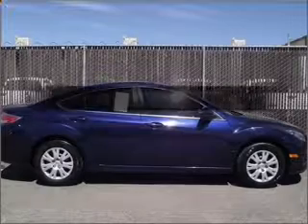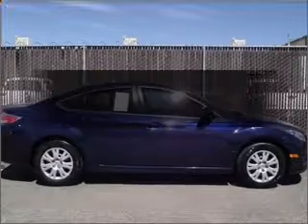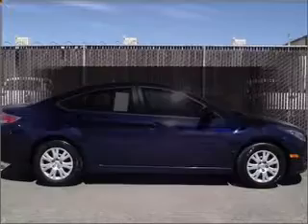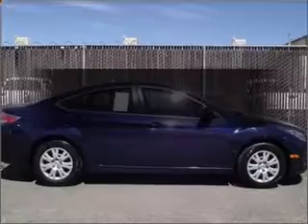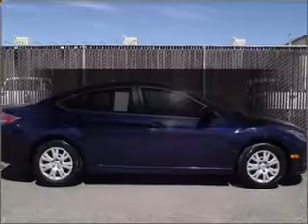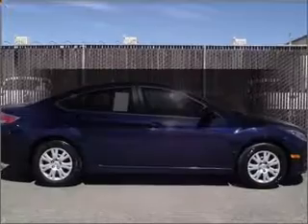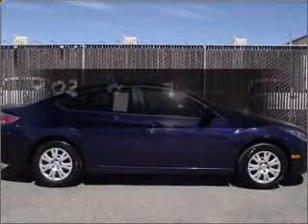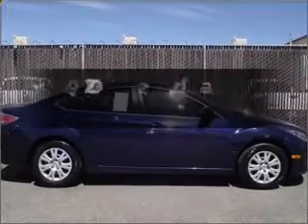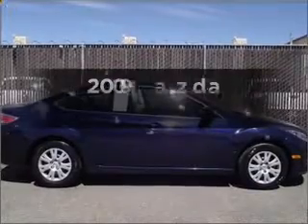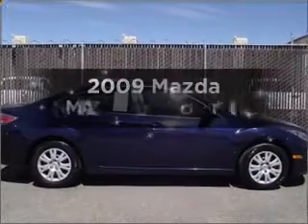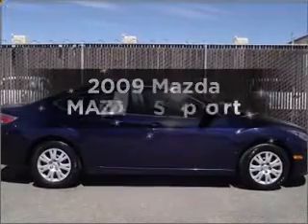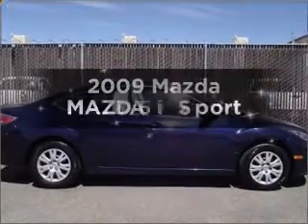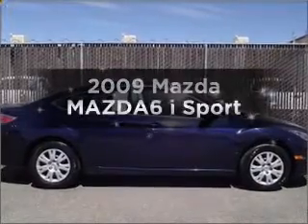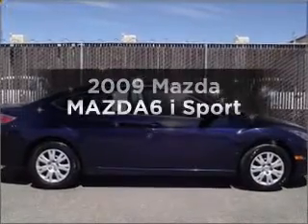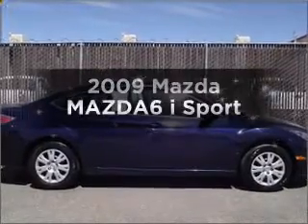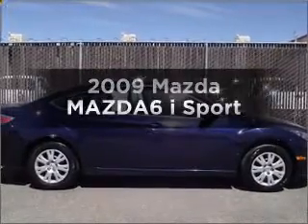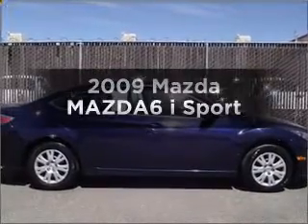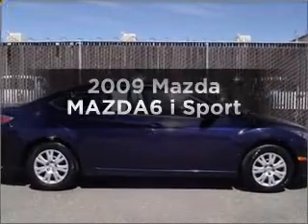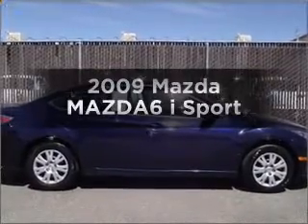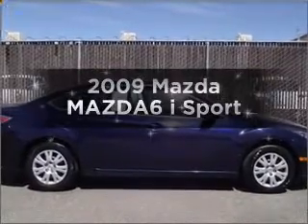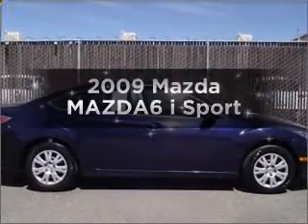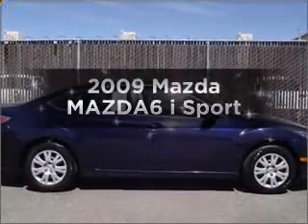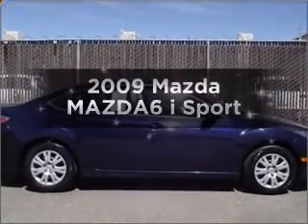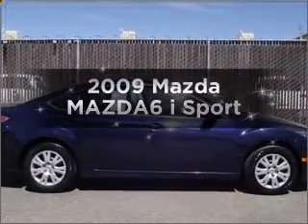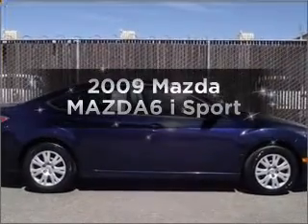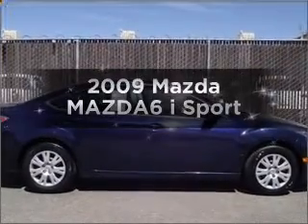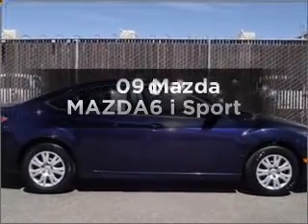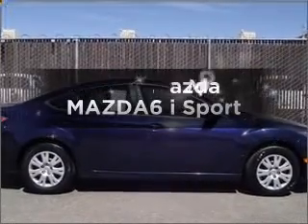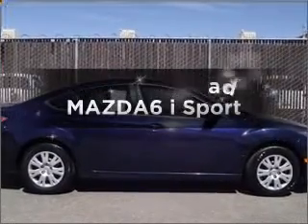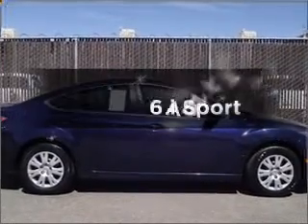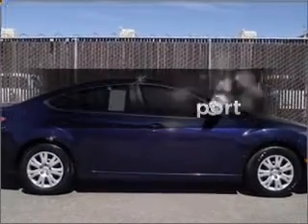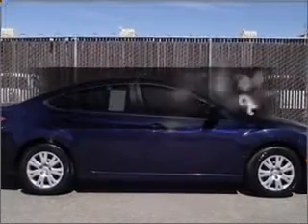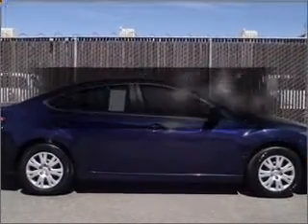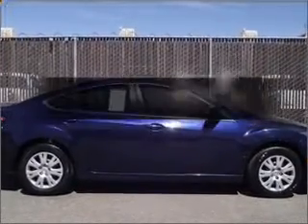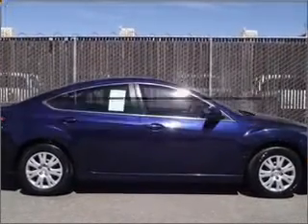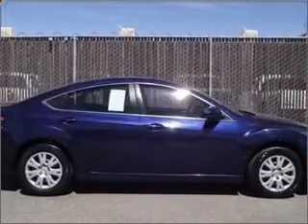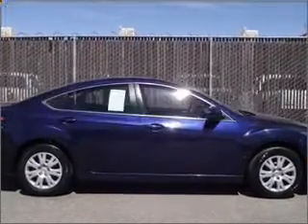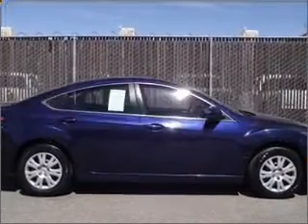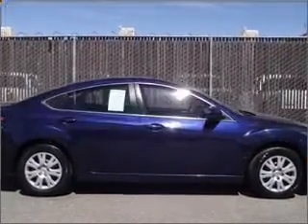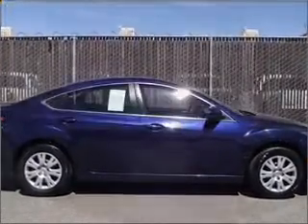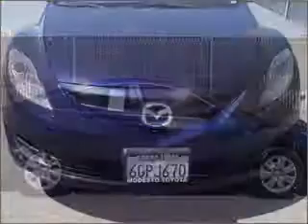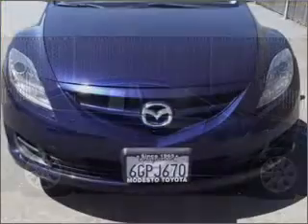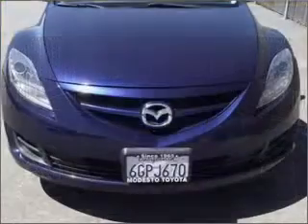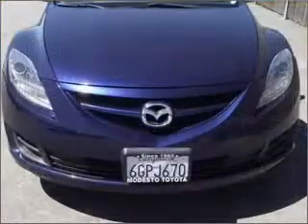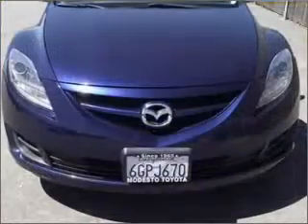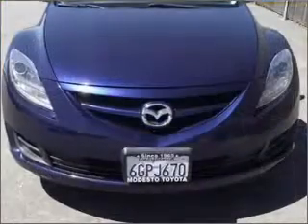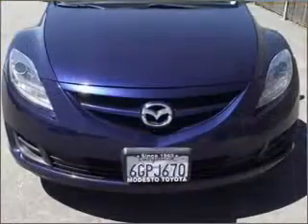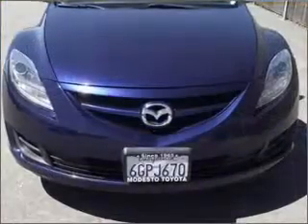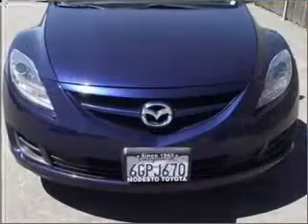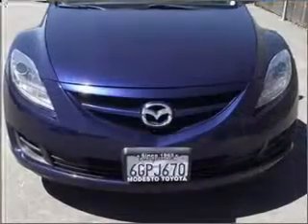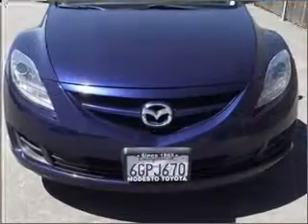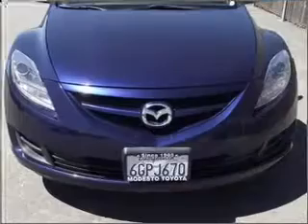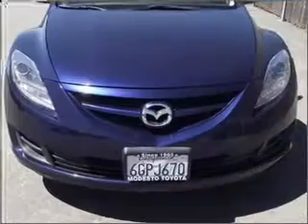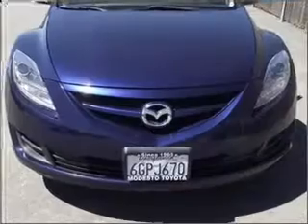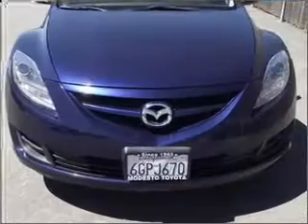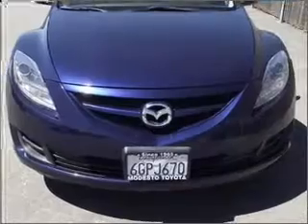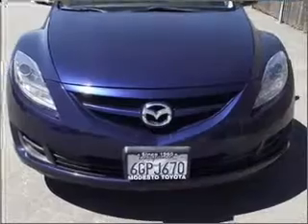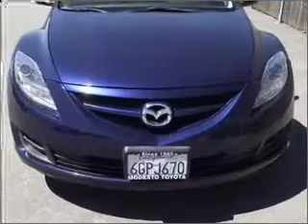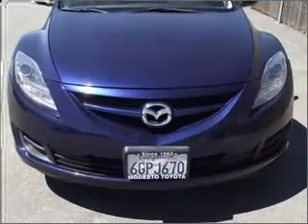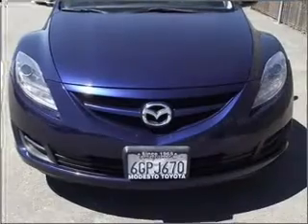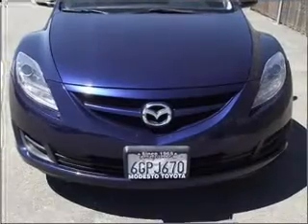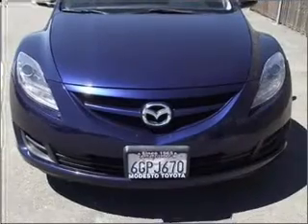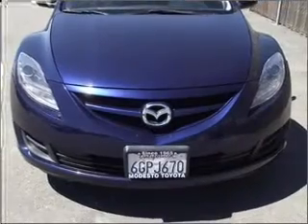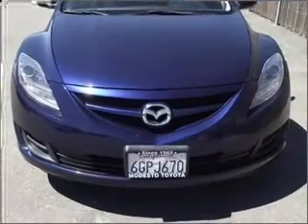Check out this 2009 Mazda Mazda 6. If you're looking for a first-rate auto, this one could be yours today.